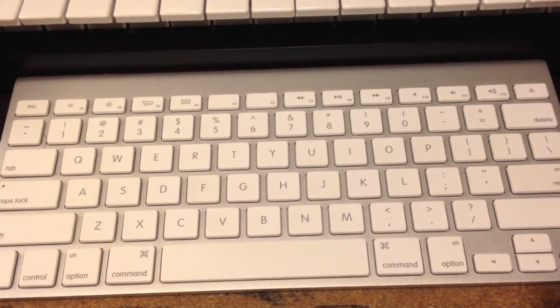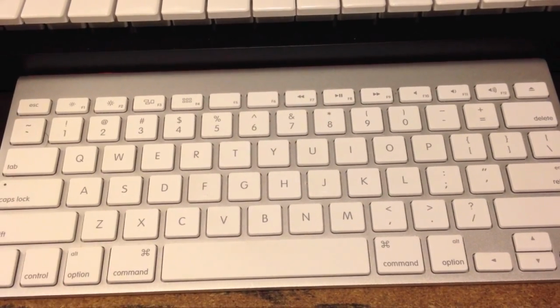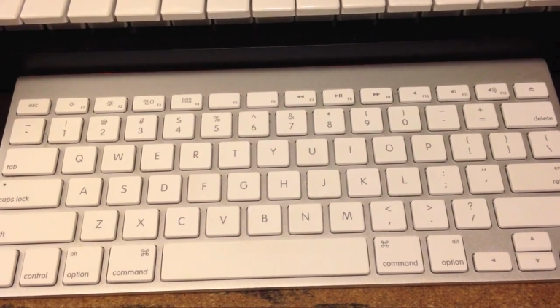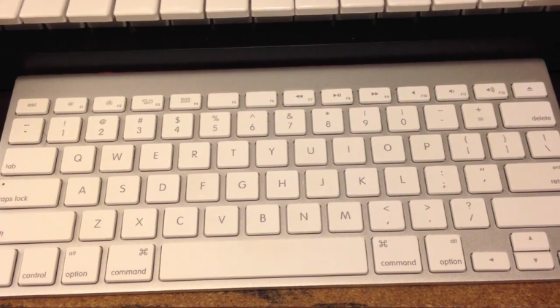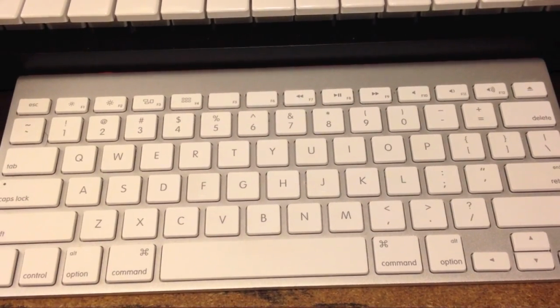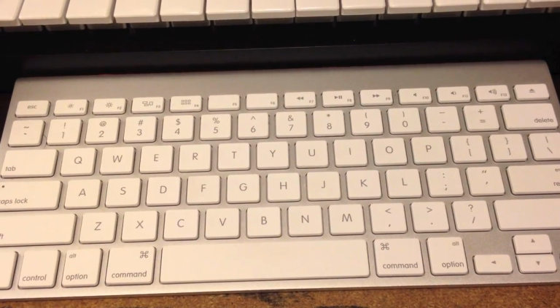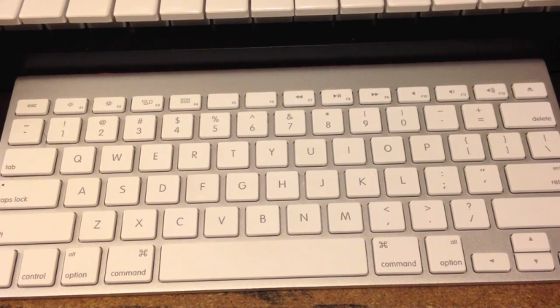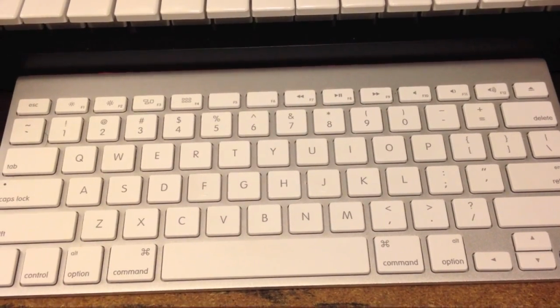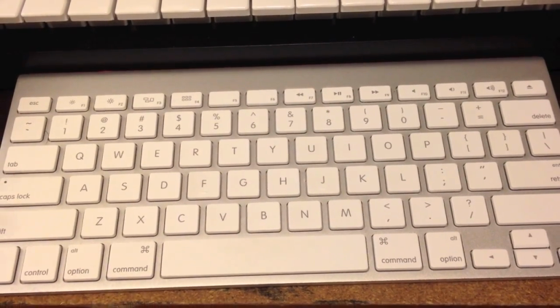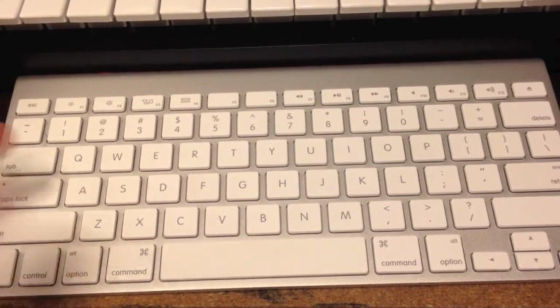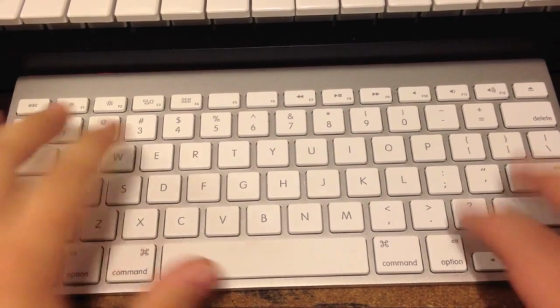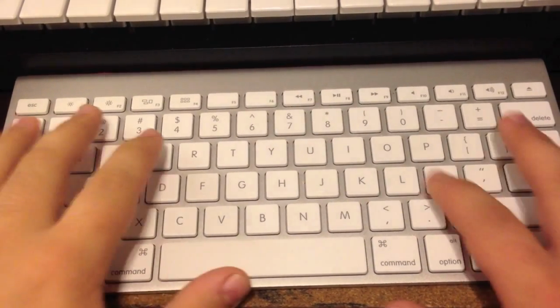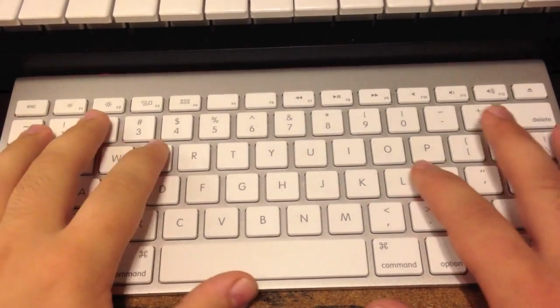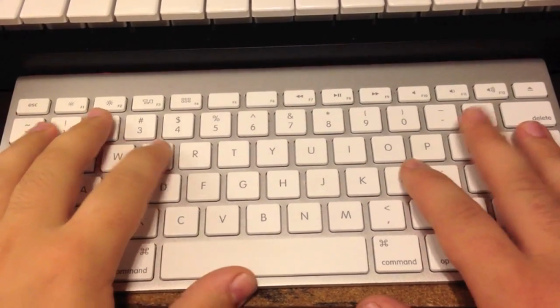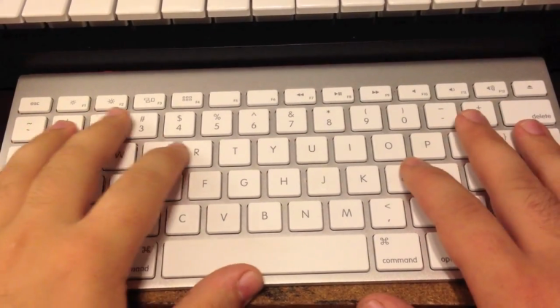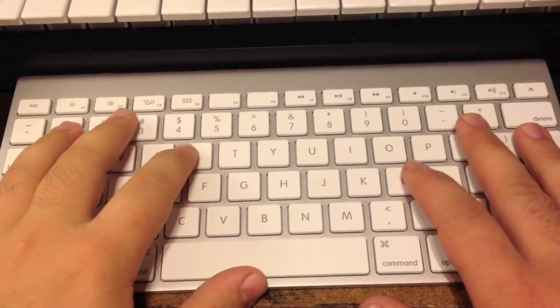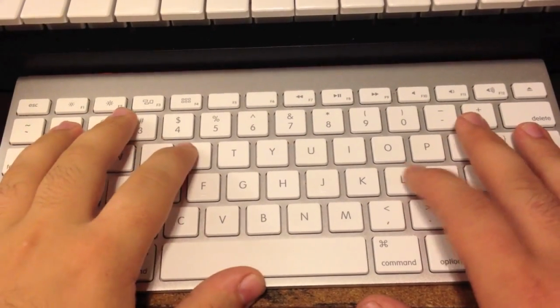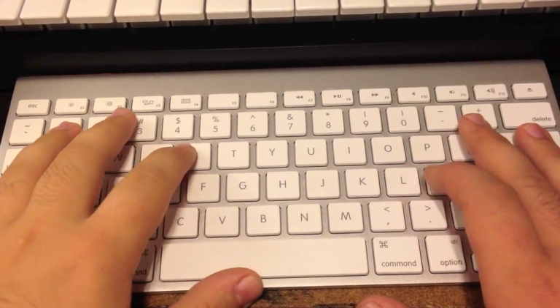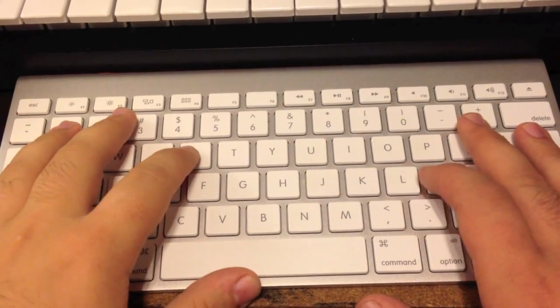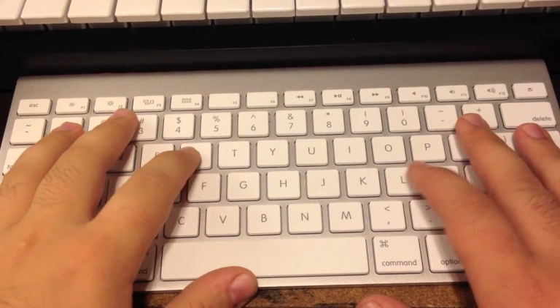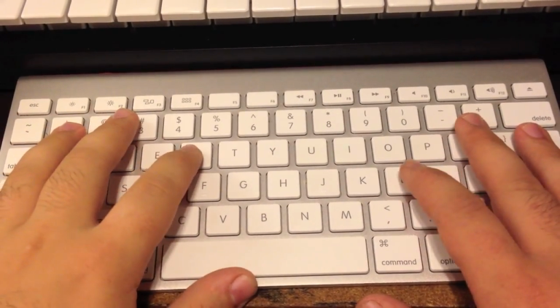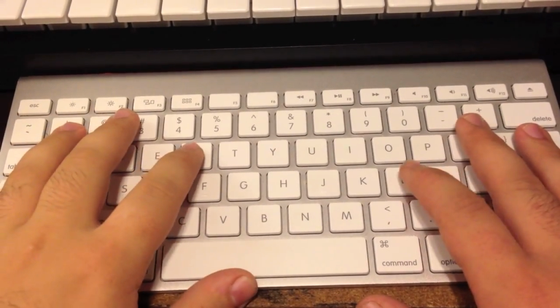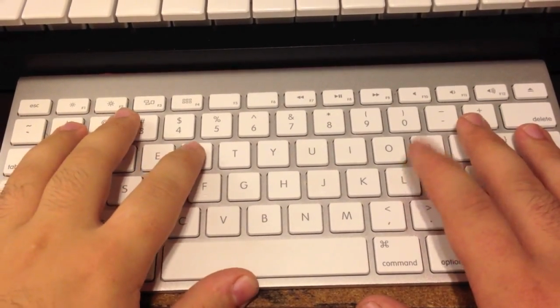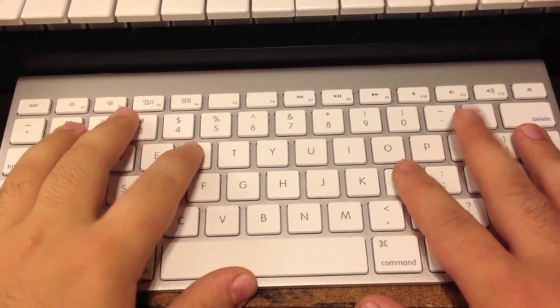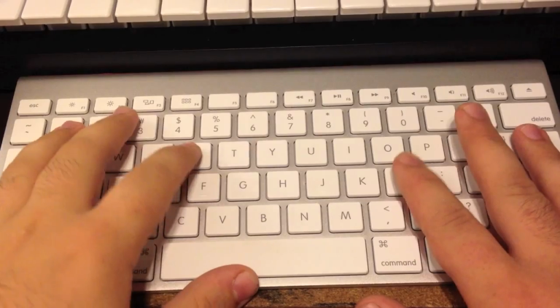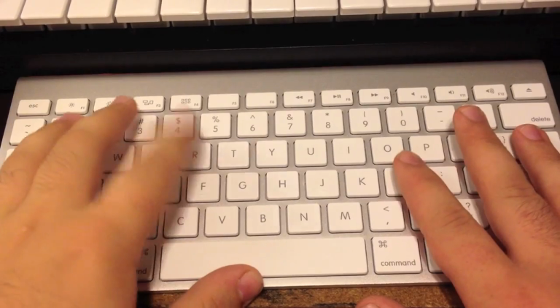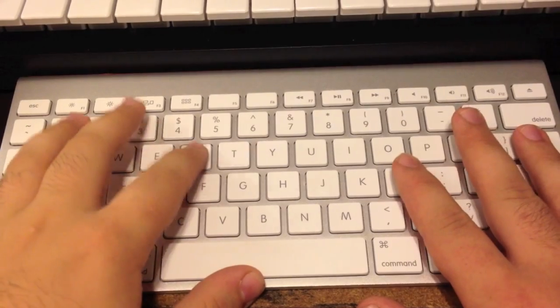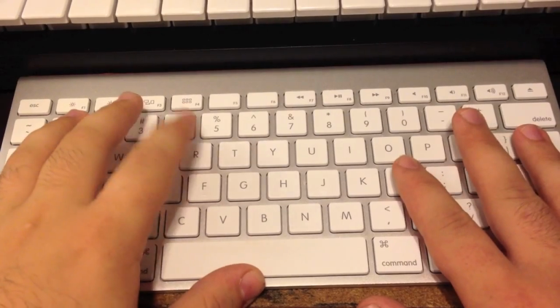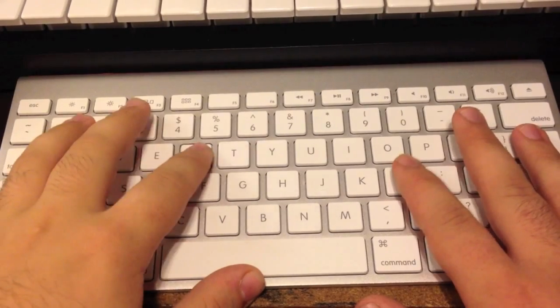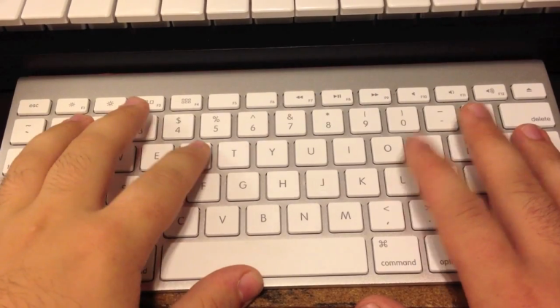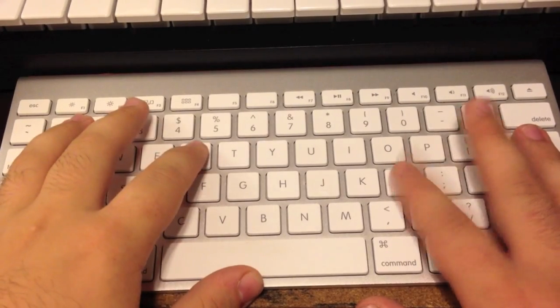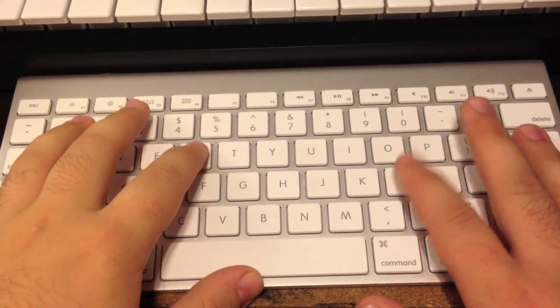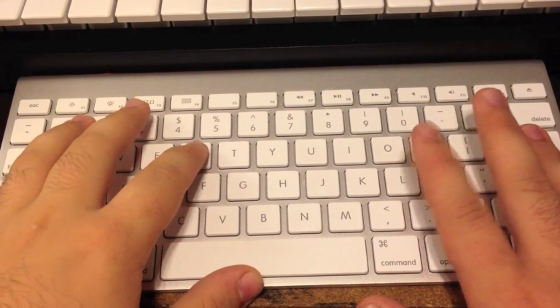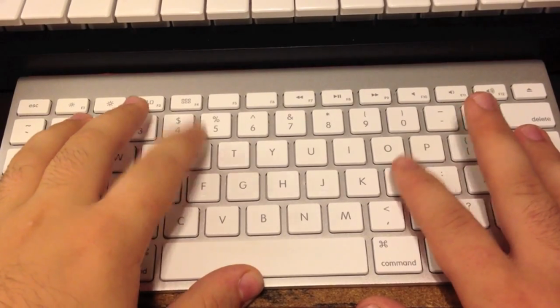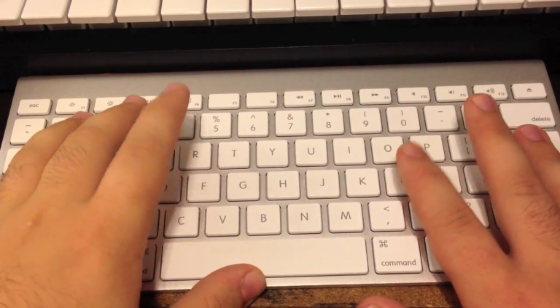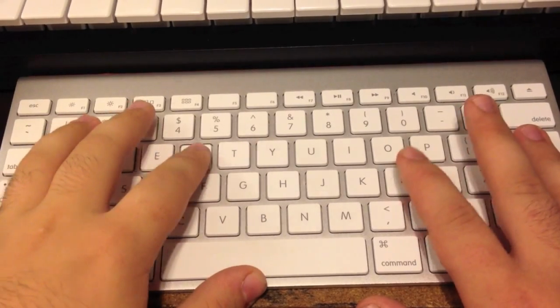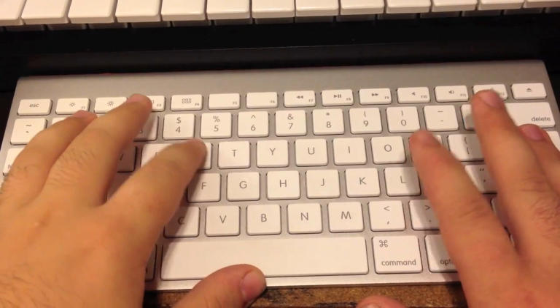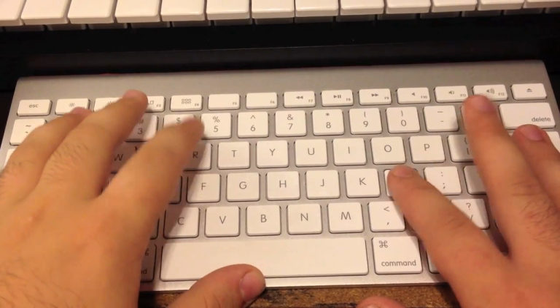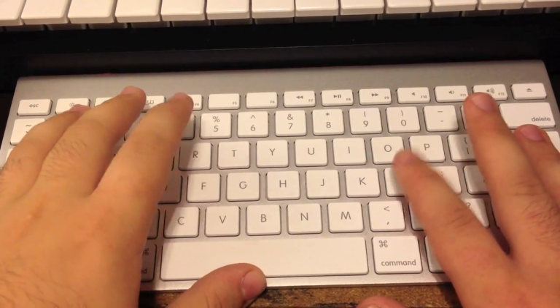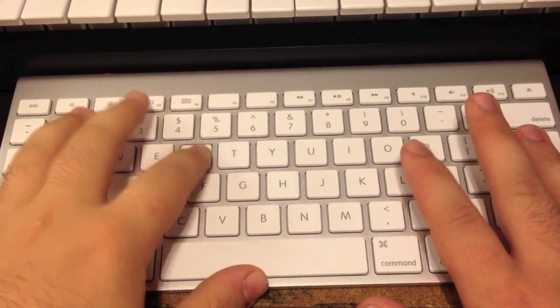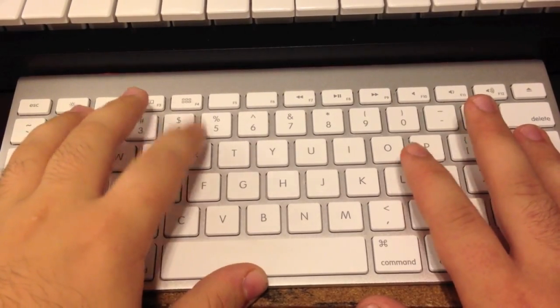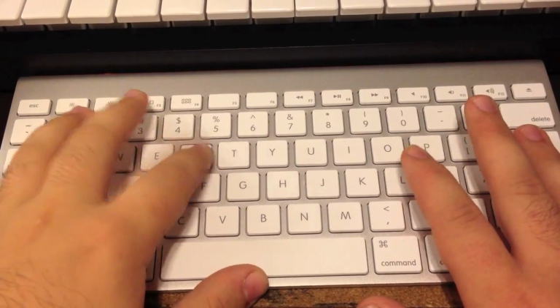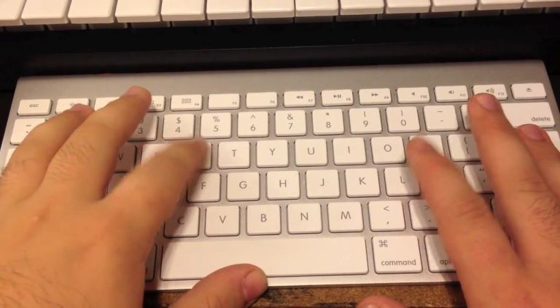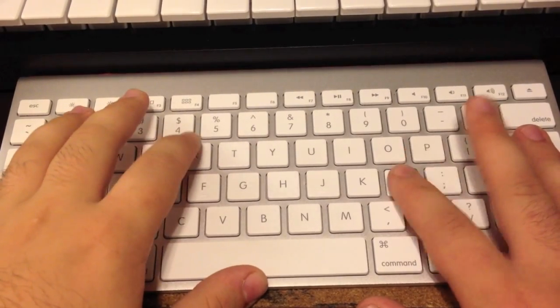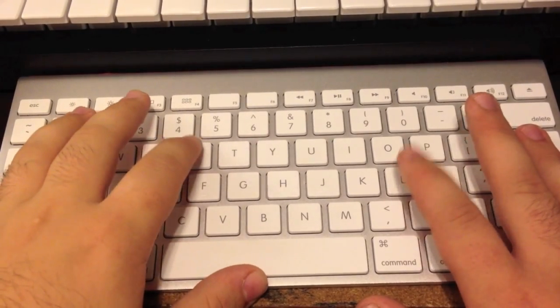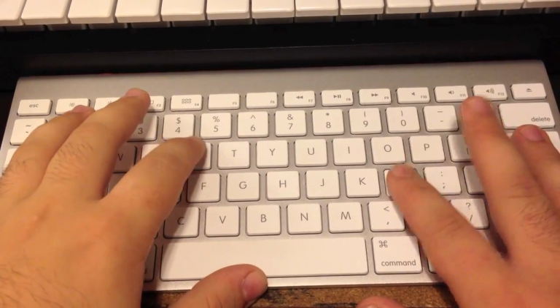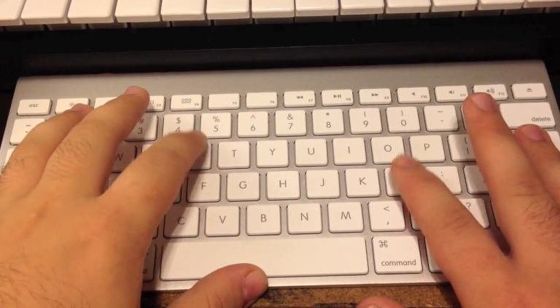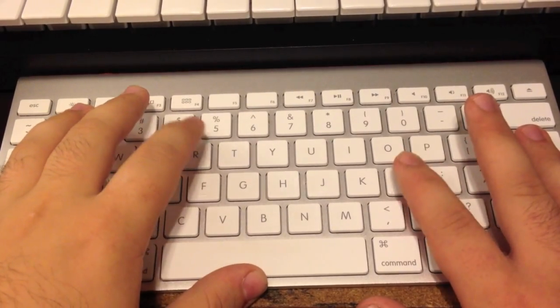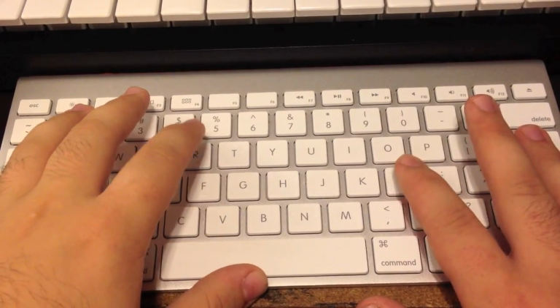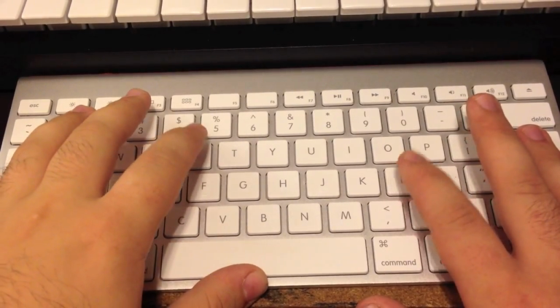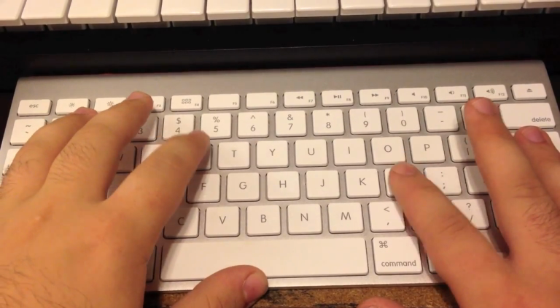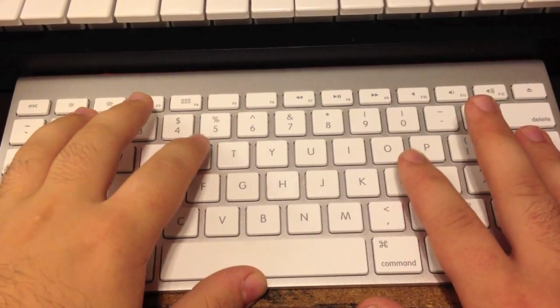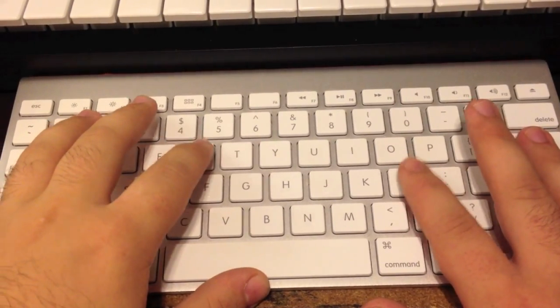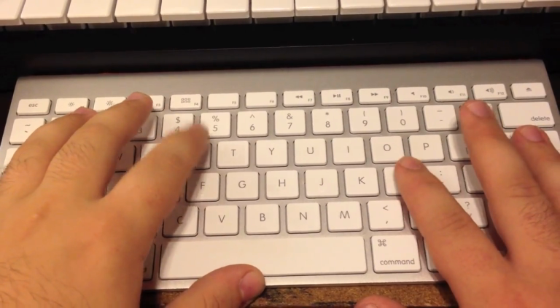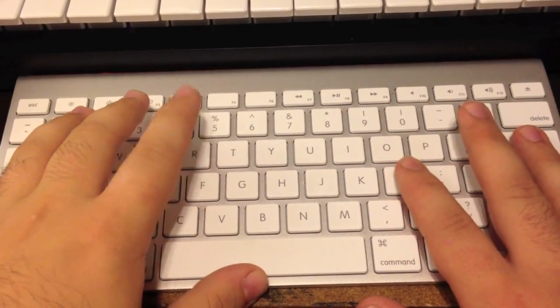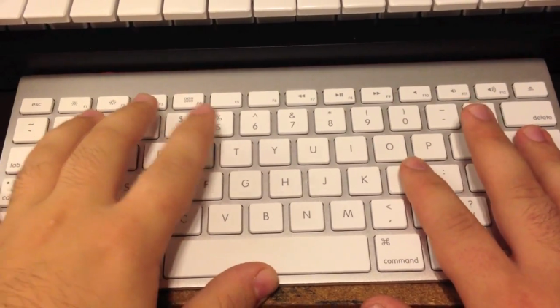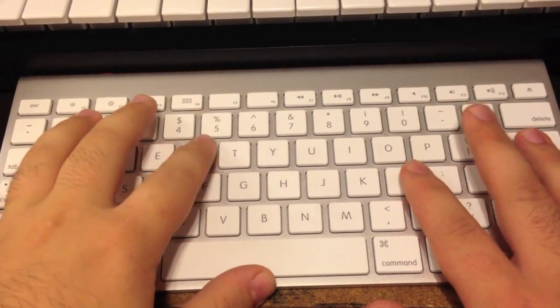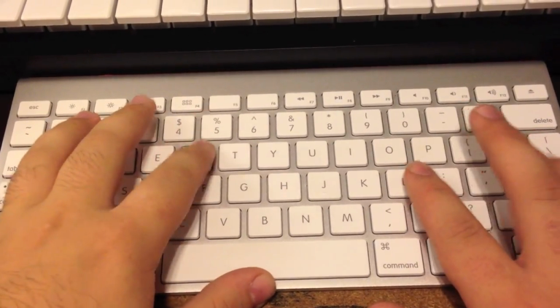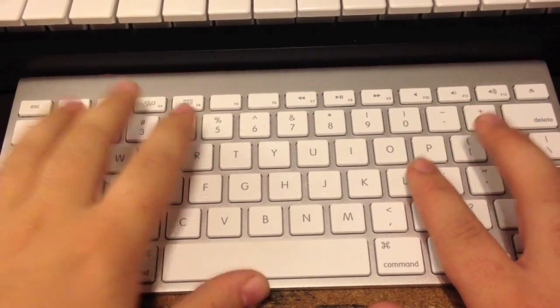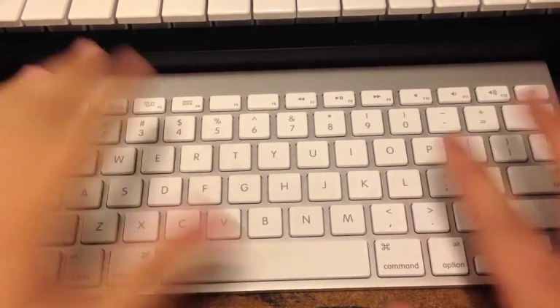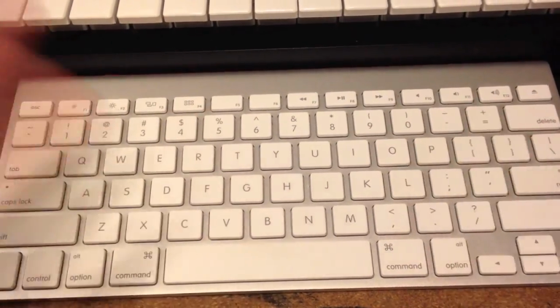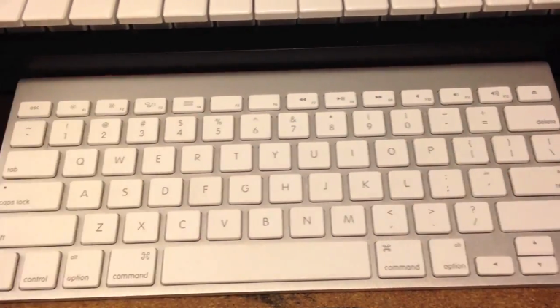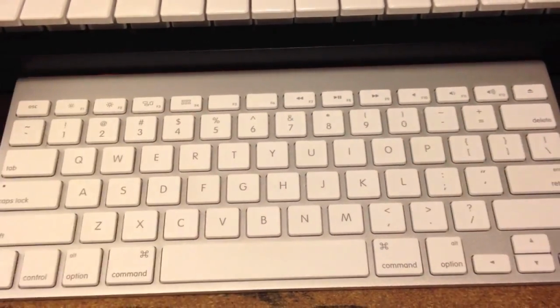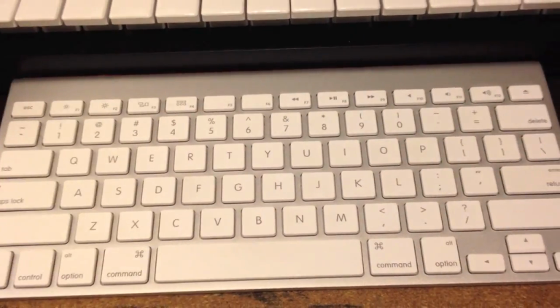So to get to my computer, I was having trouble with this sticking, so I set my password to it. It's just: right, left, left, right, right, left, right, left, left, right, left, right, right, right, right, left — whatever the pattern is.